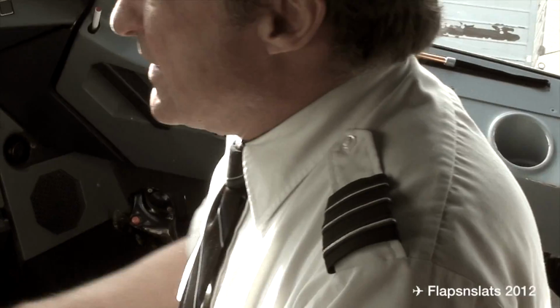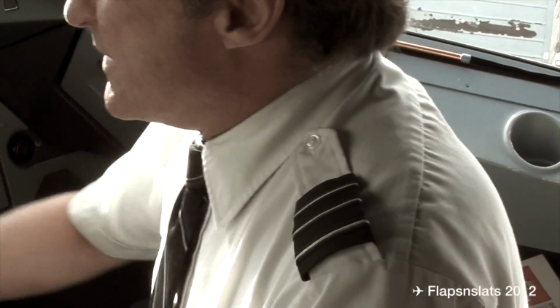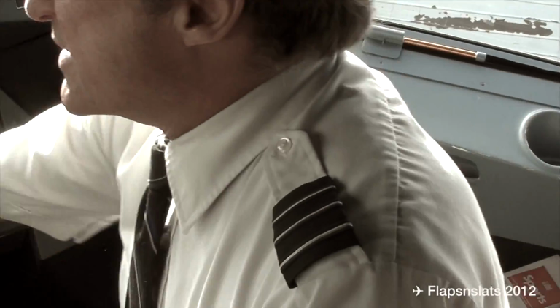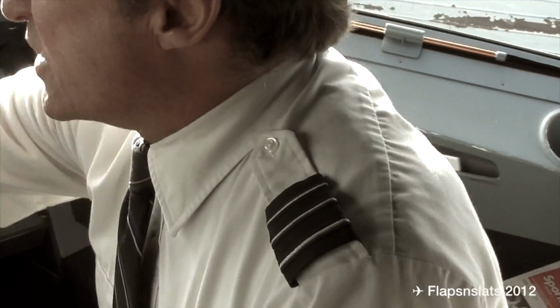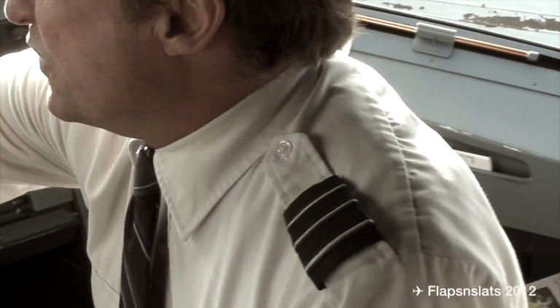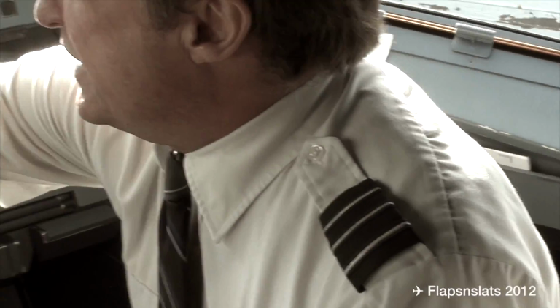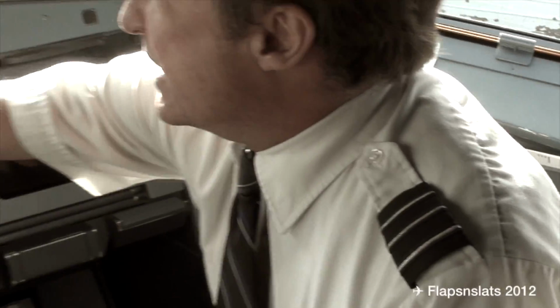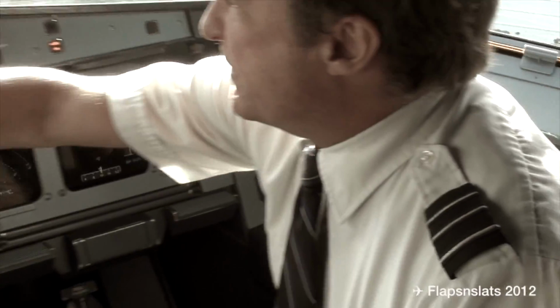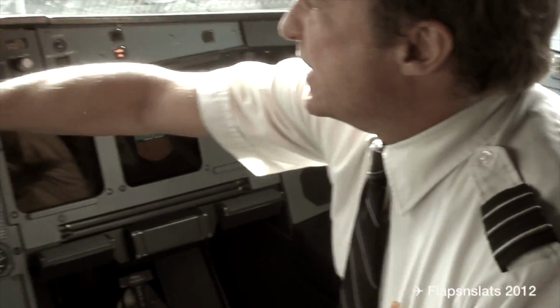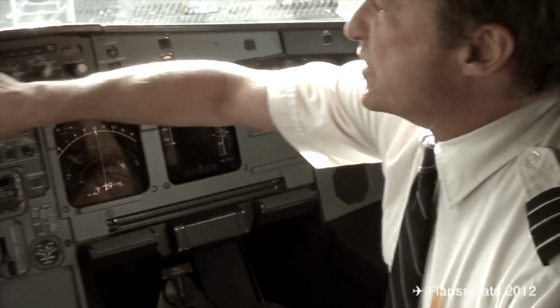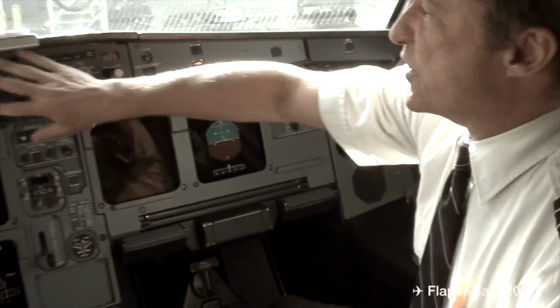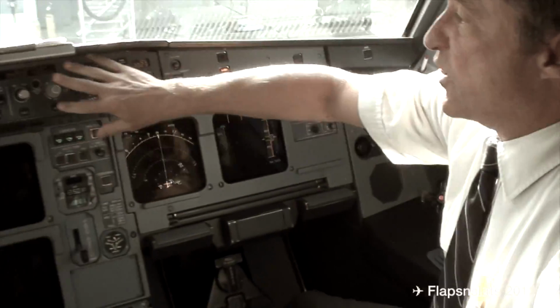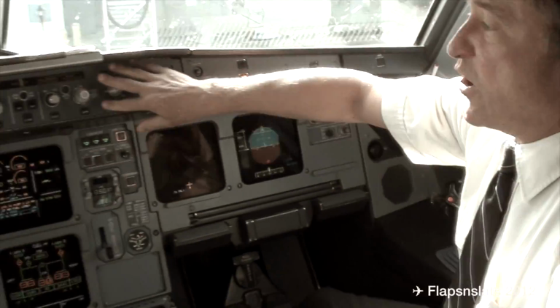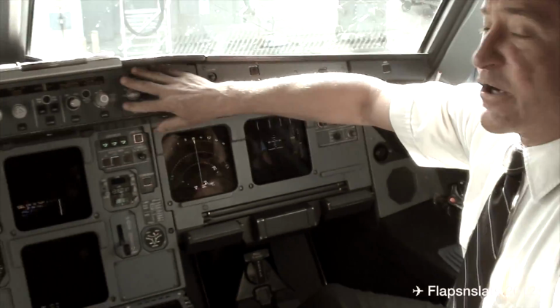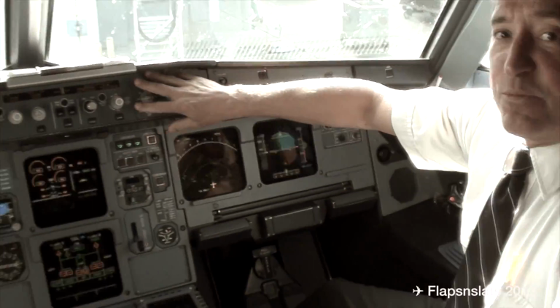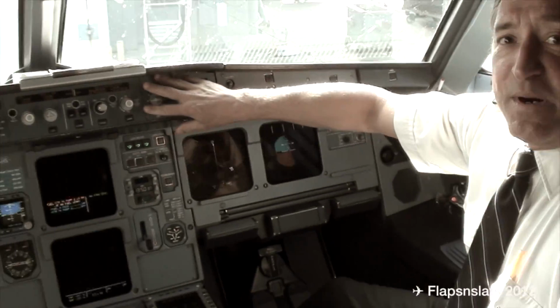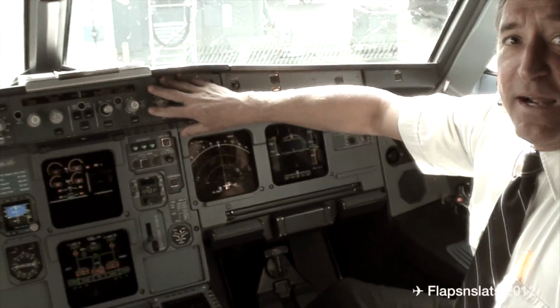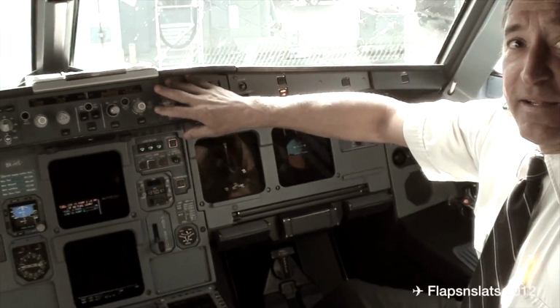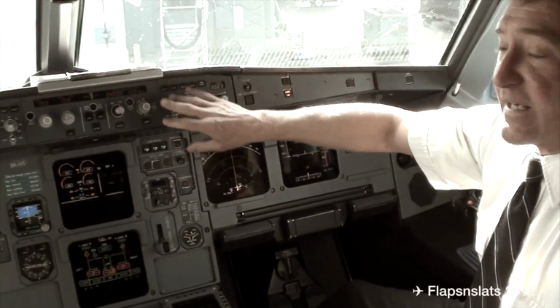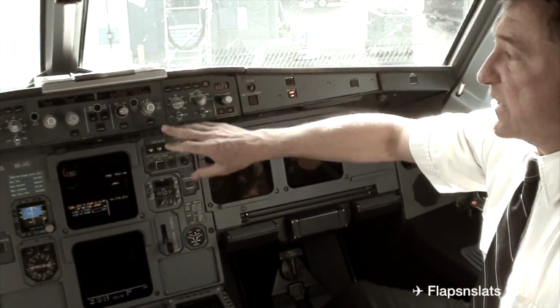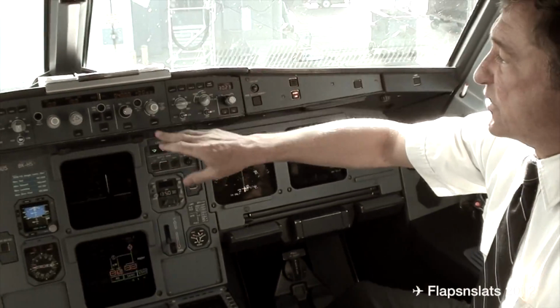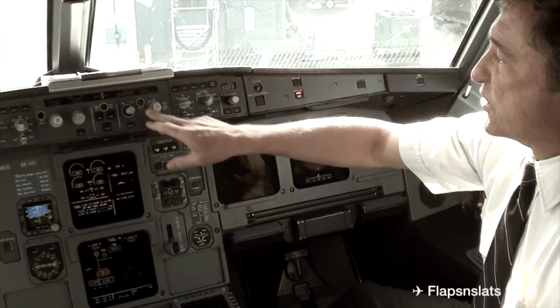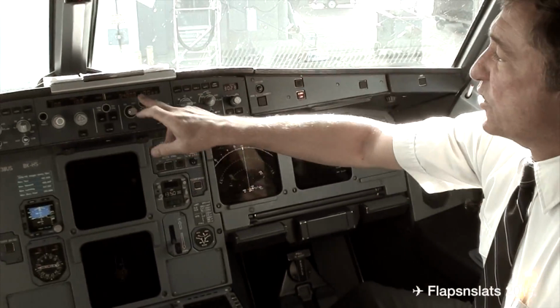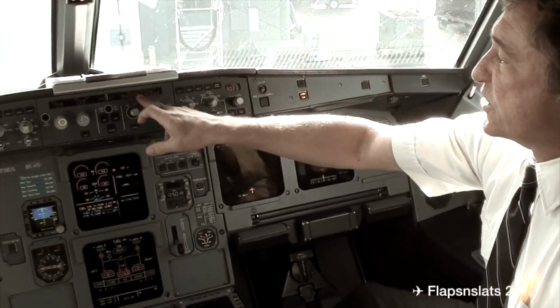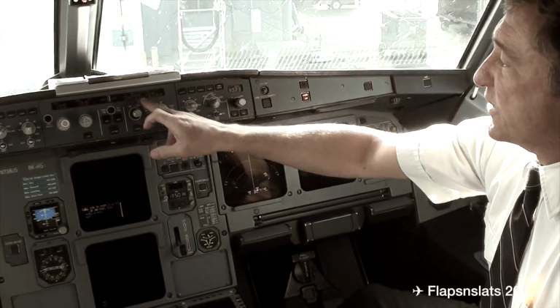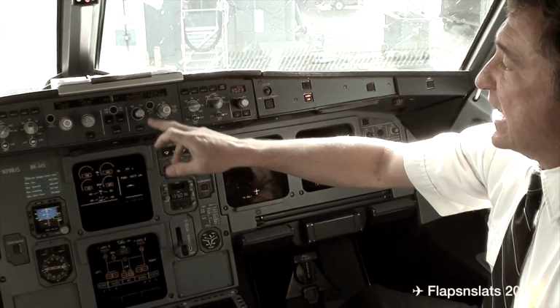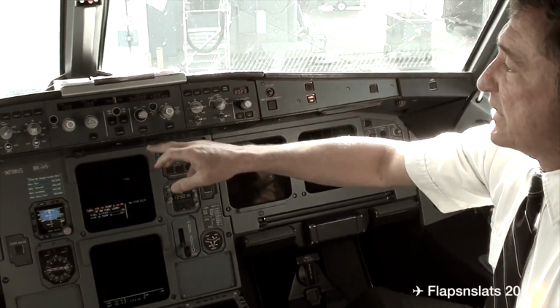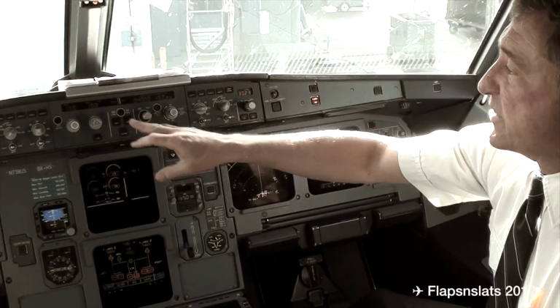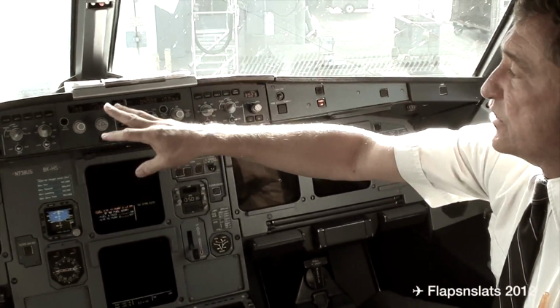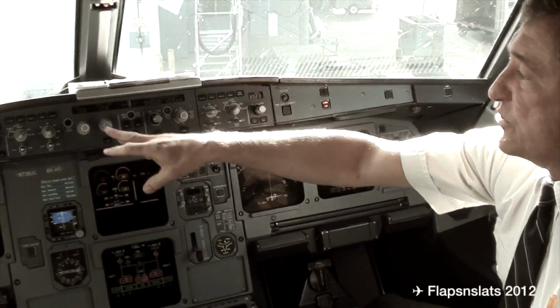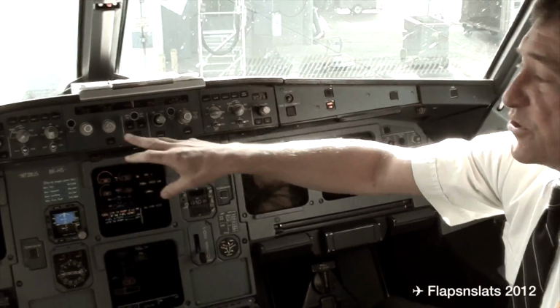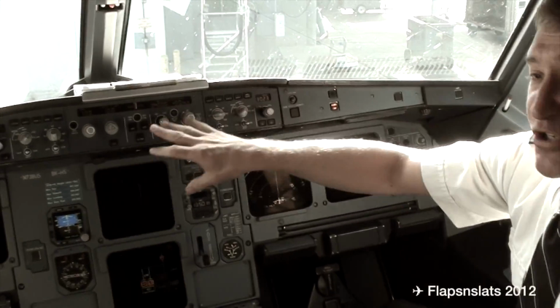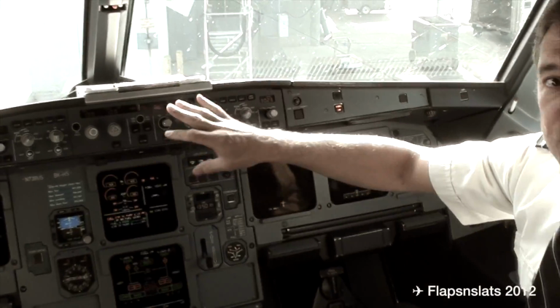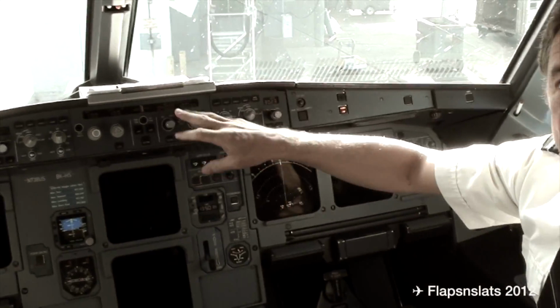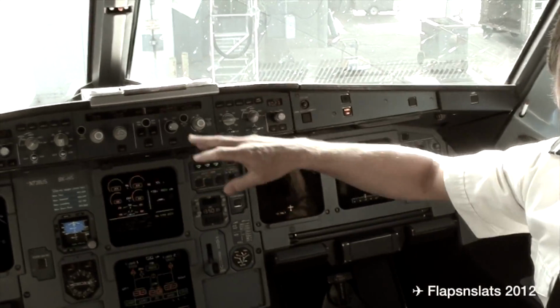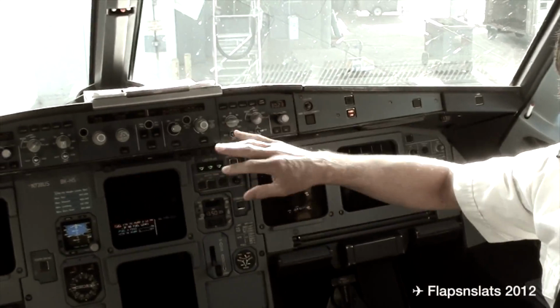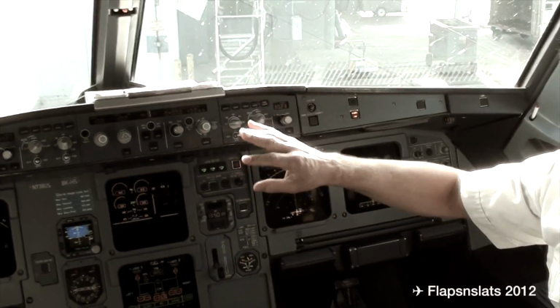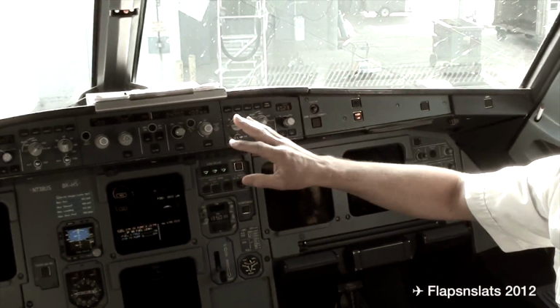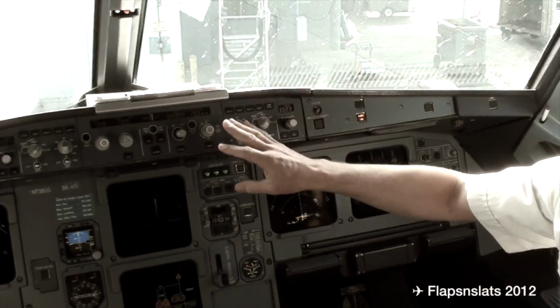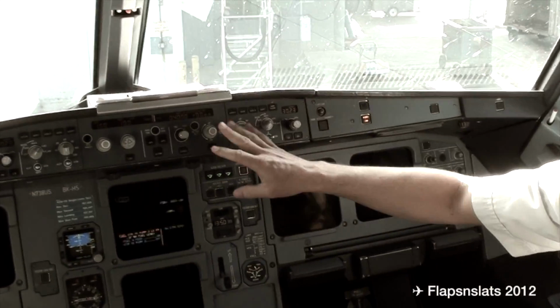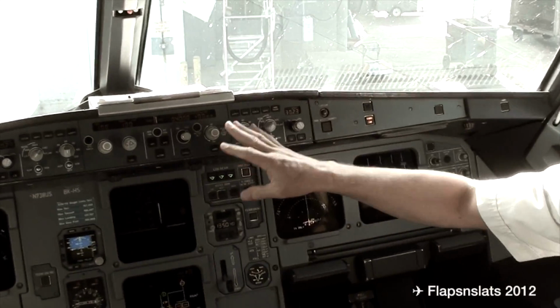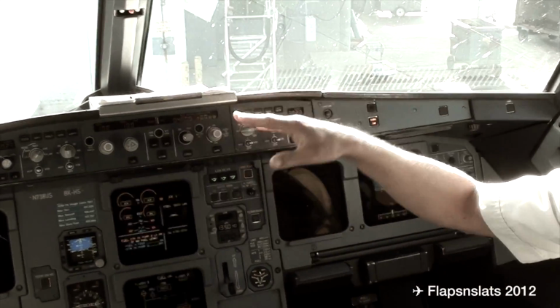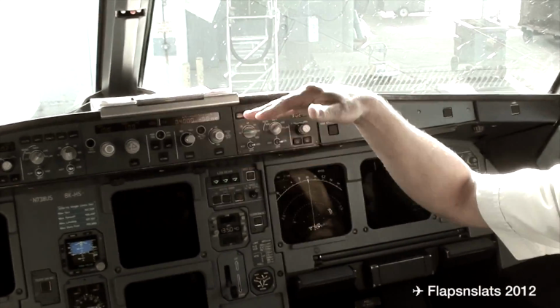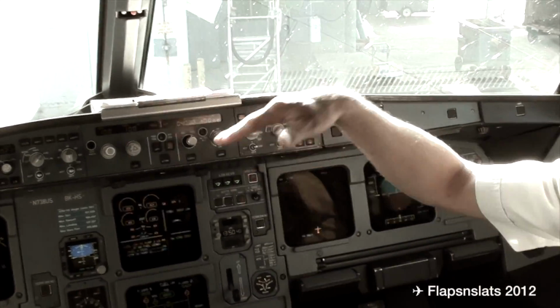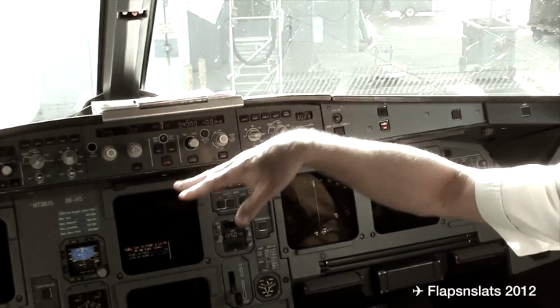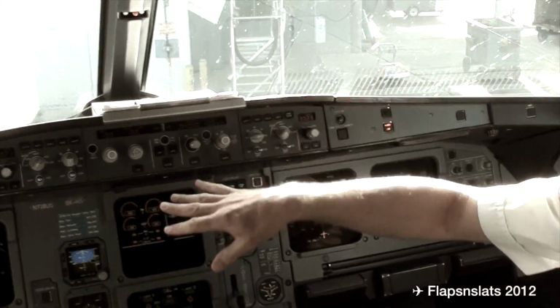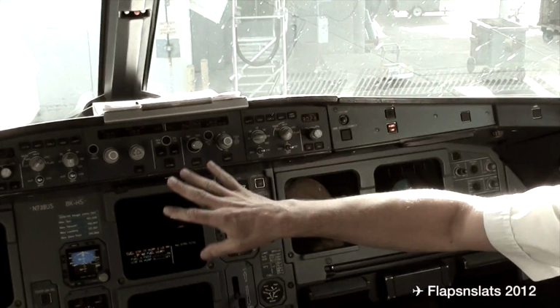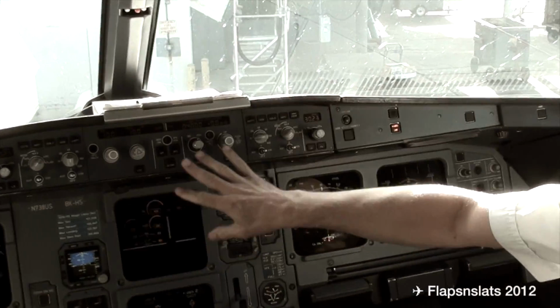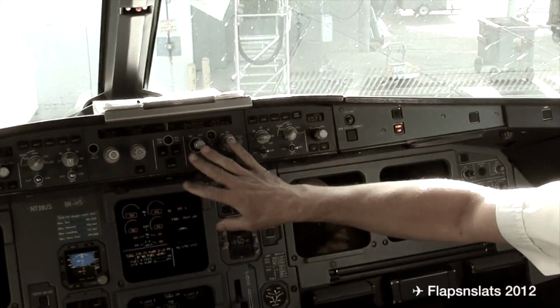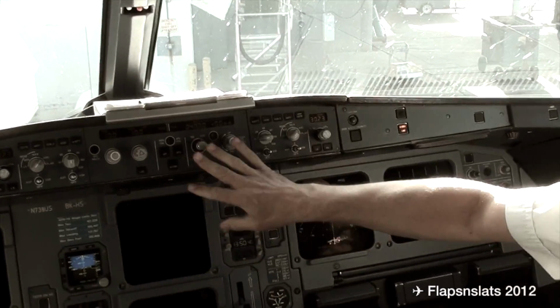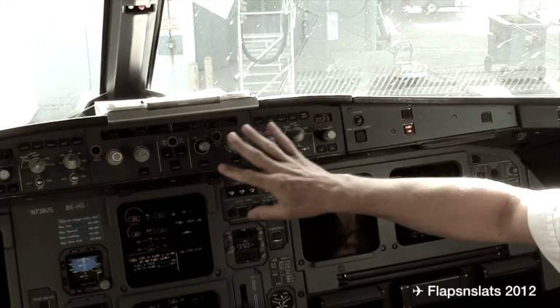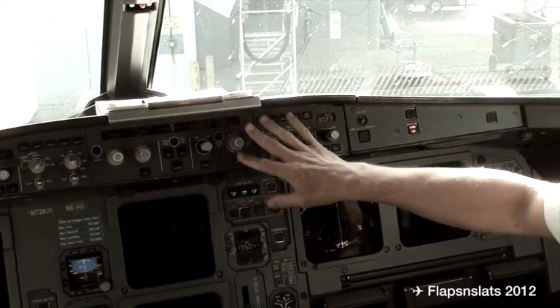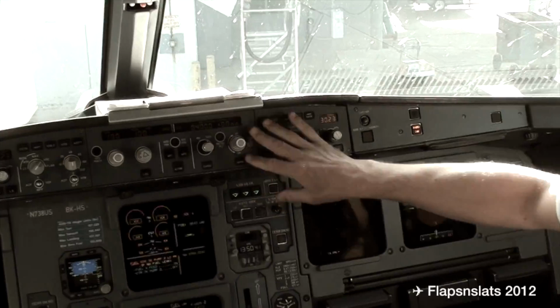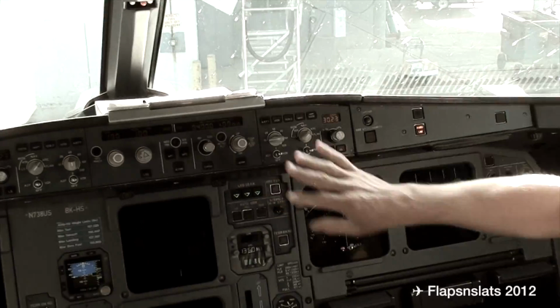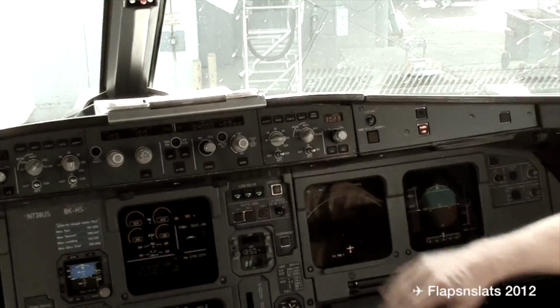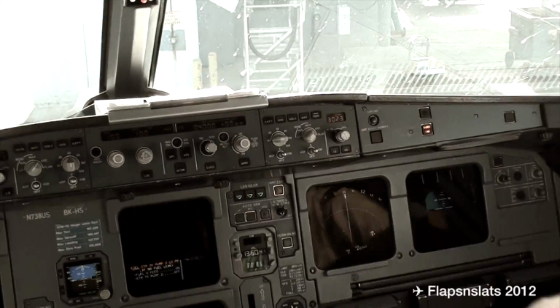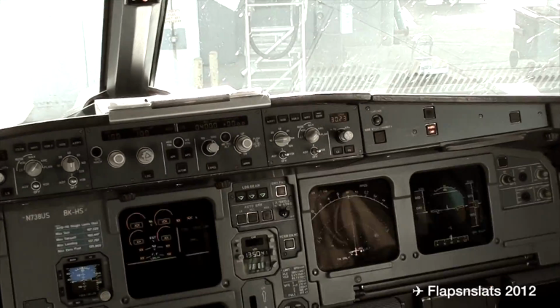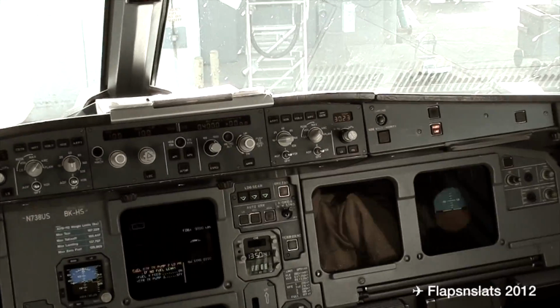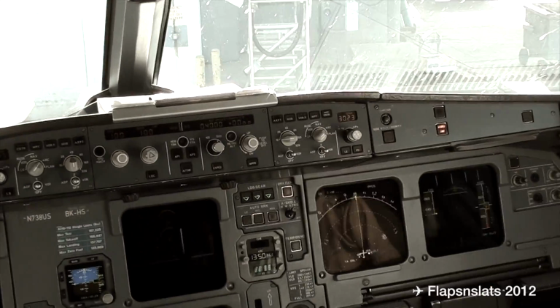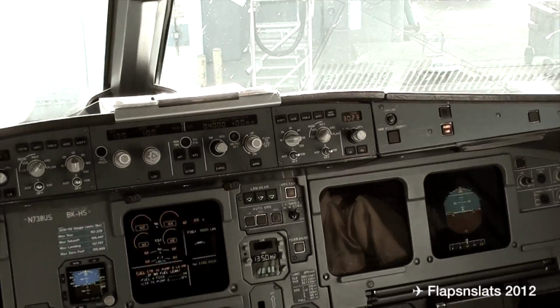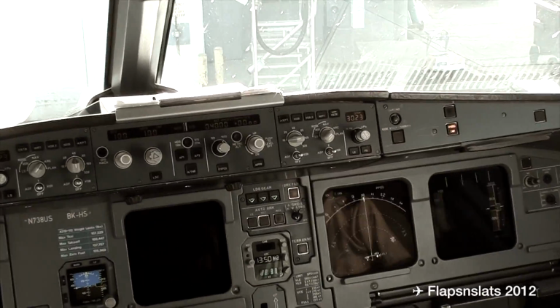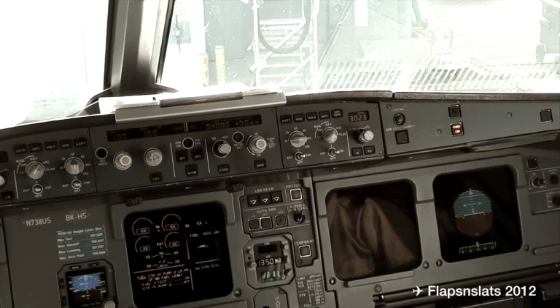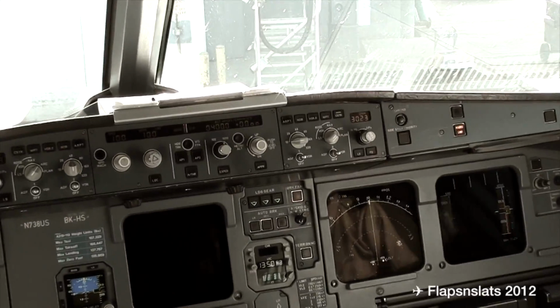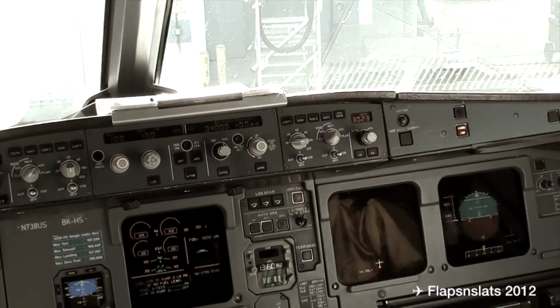This whole thing up here is your autopilot. That controls your altitude, your speeds, and everything — shooting the approaches. That's your autopilot.